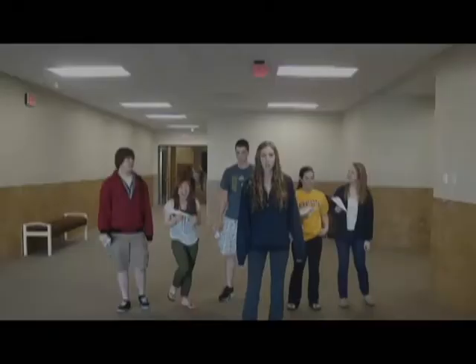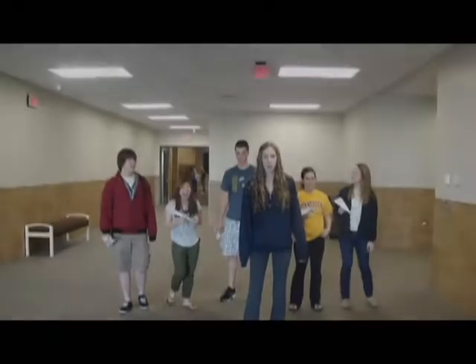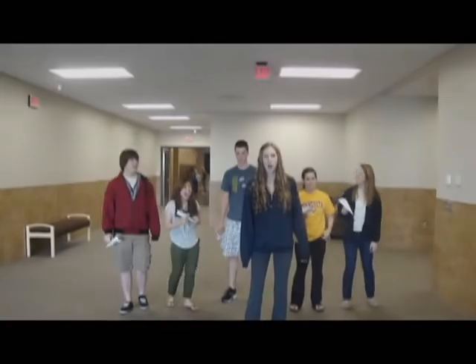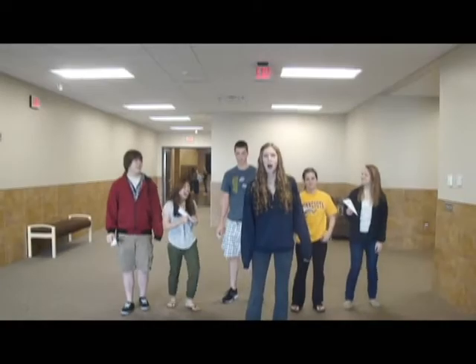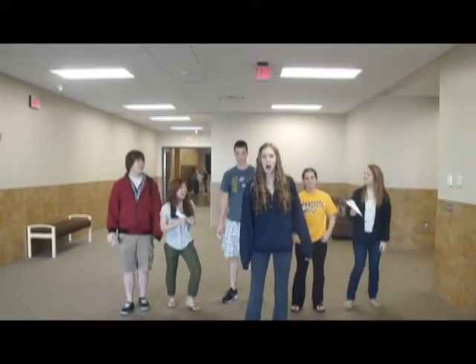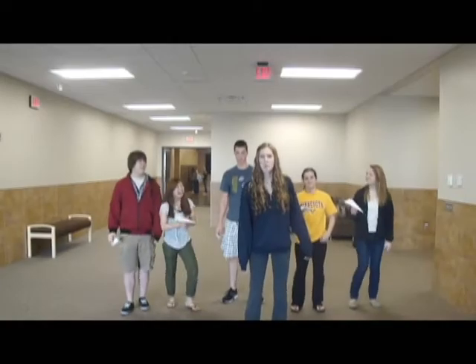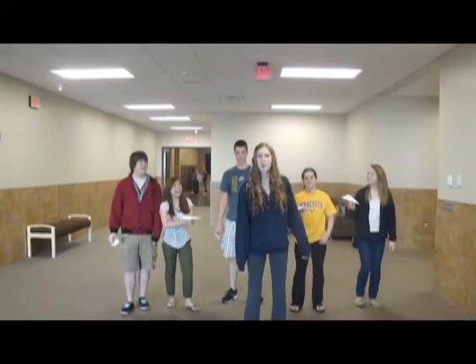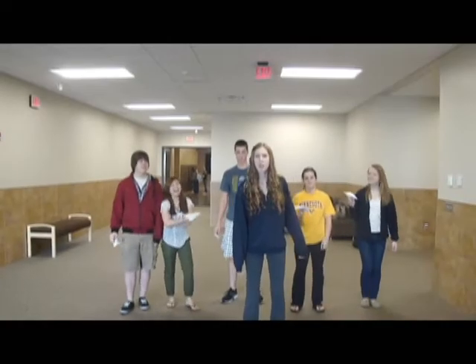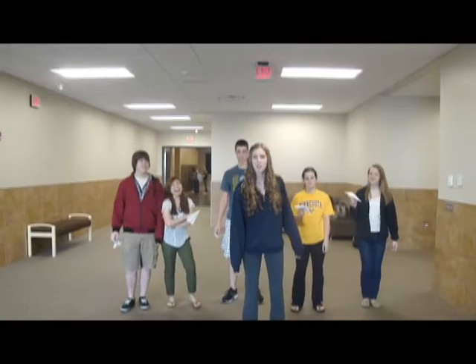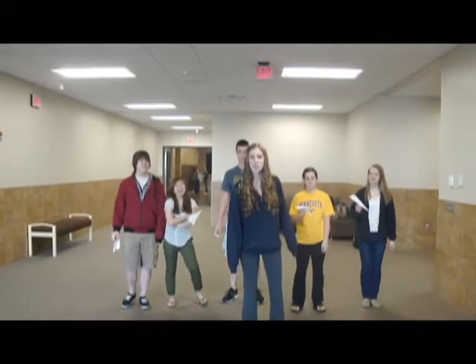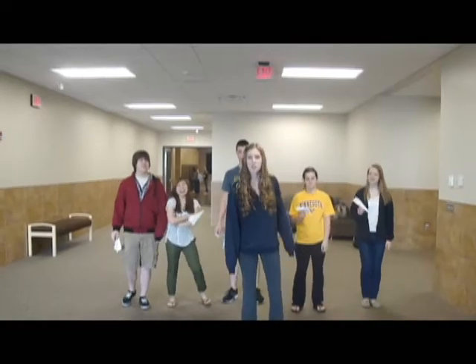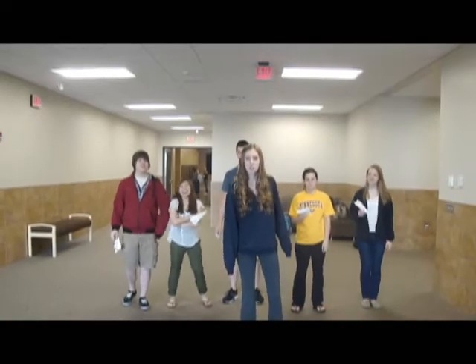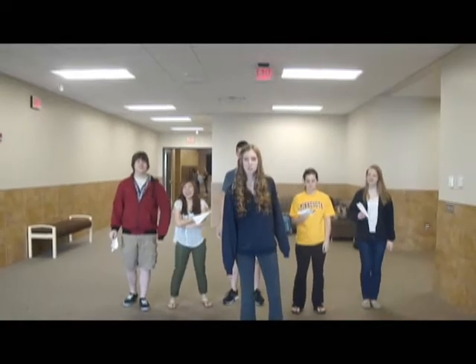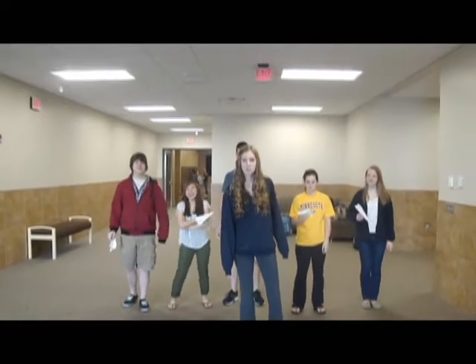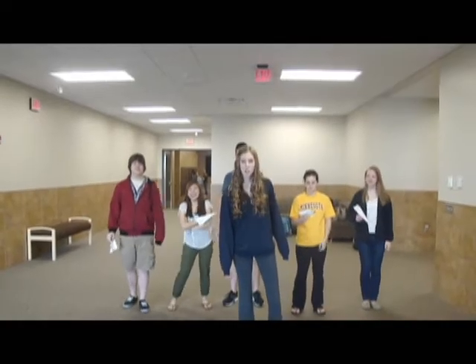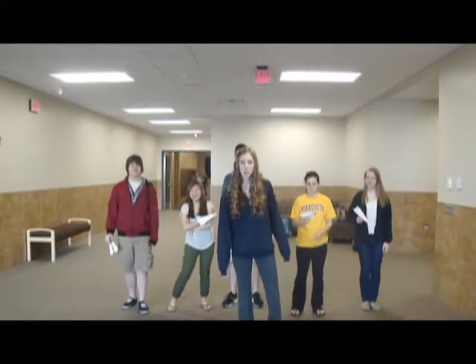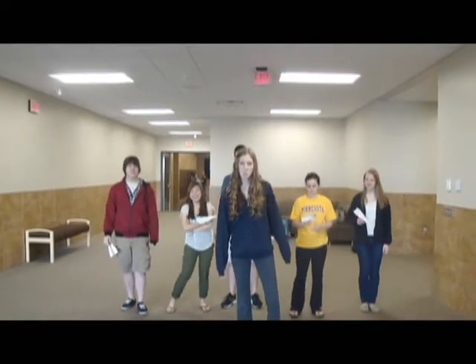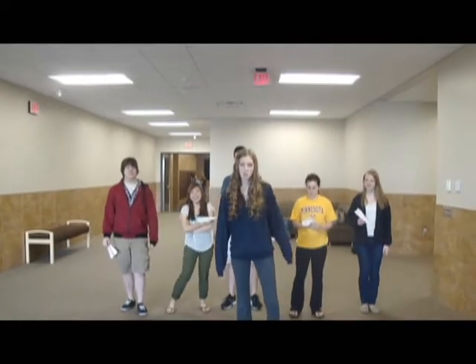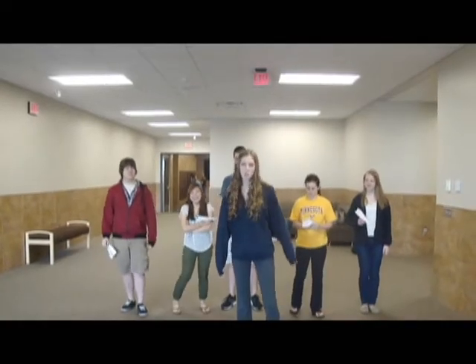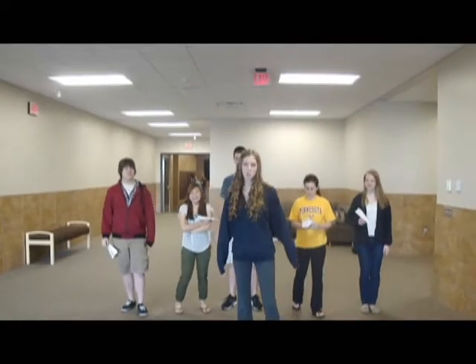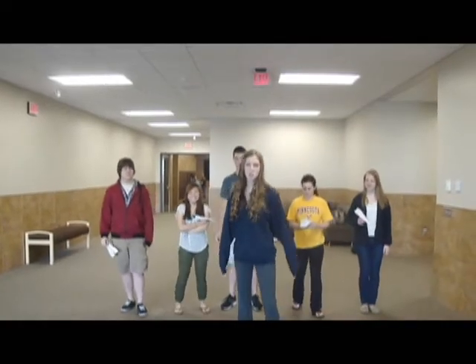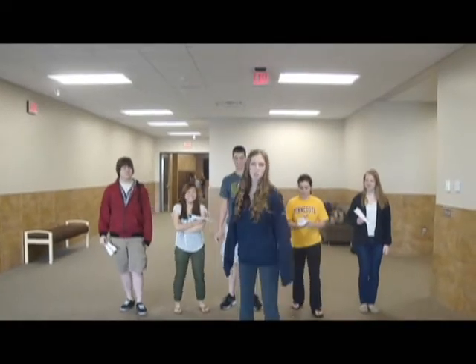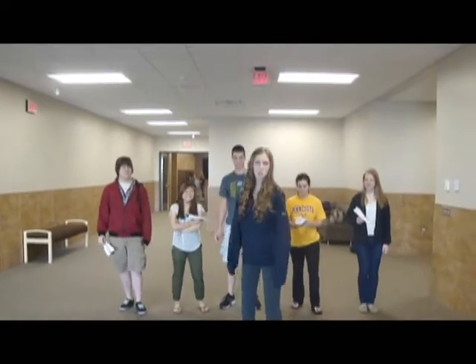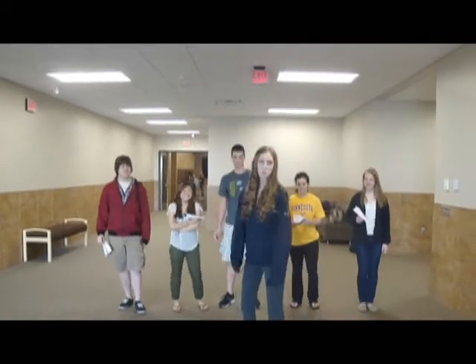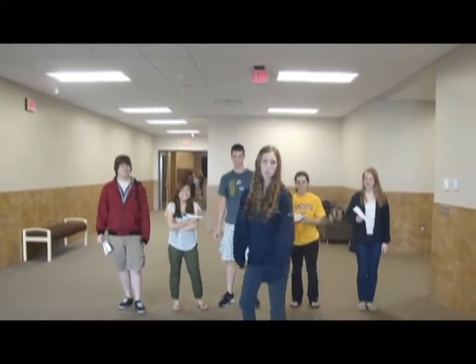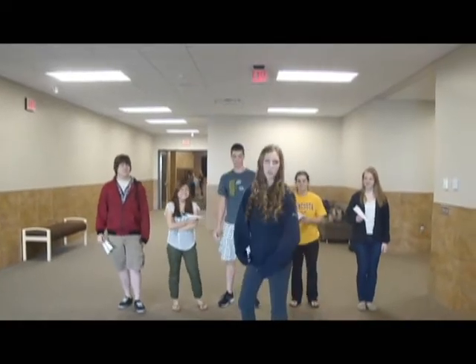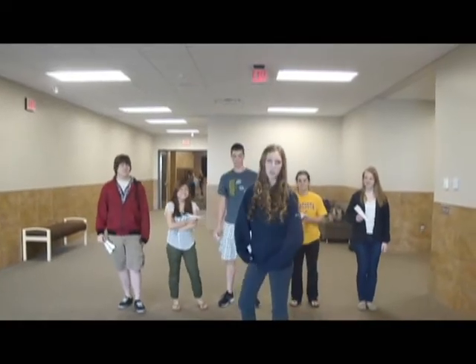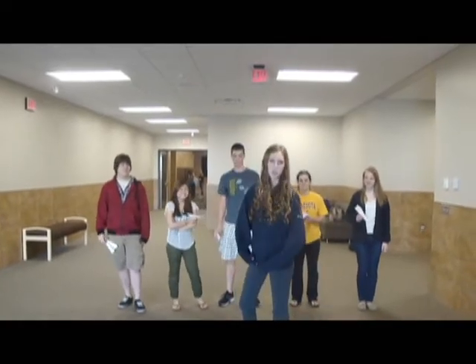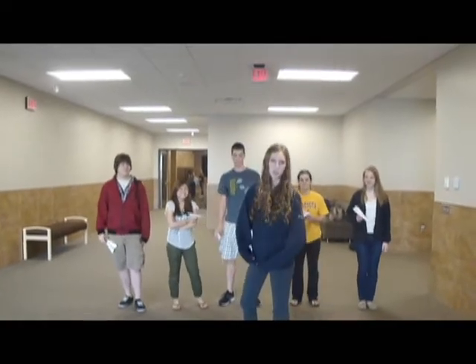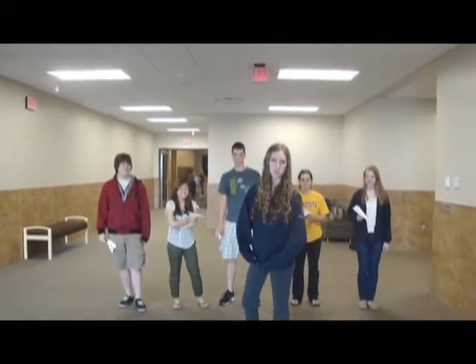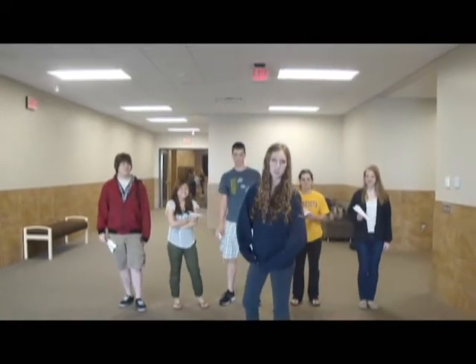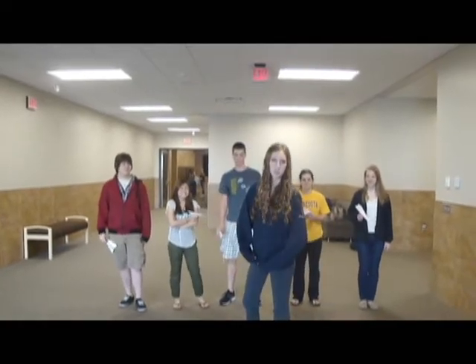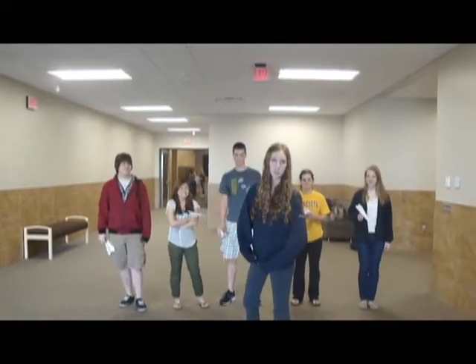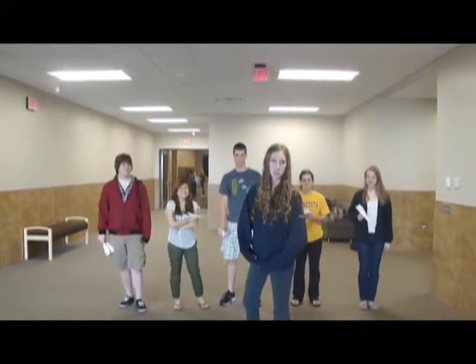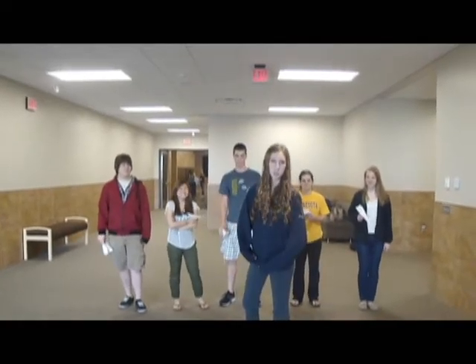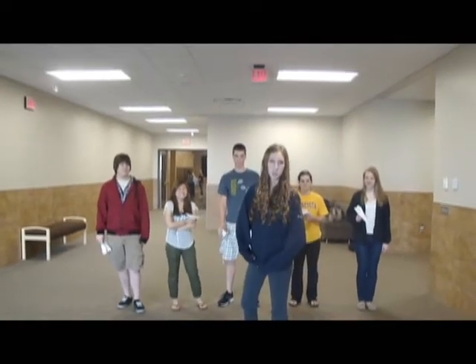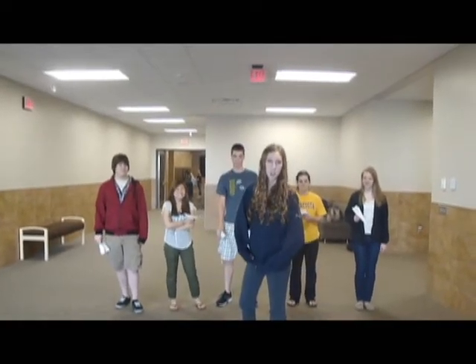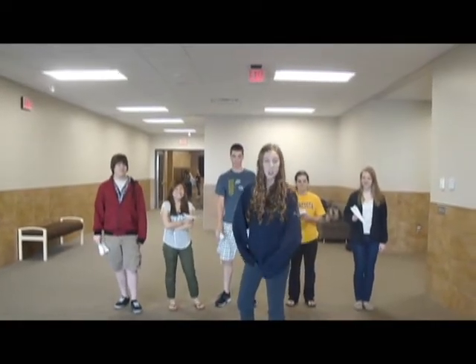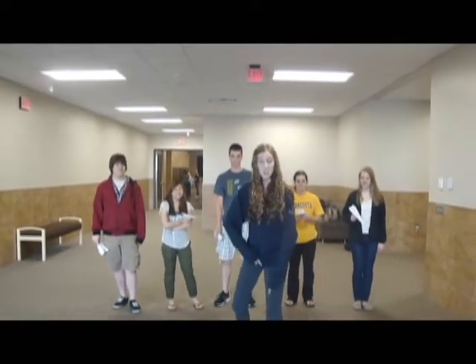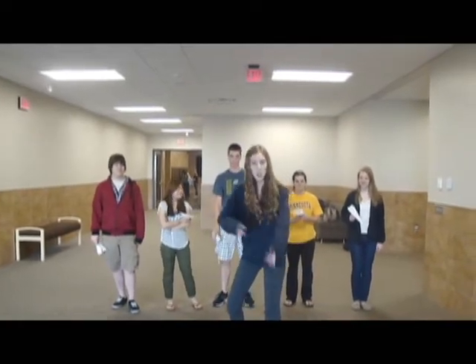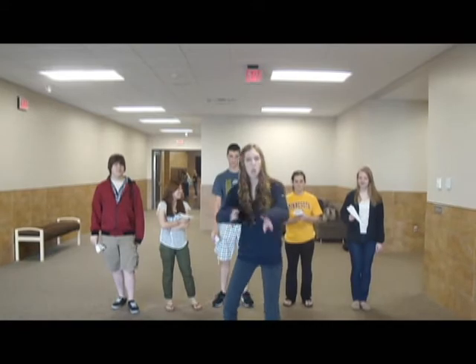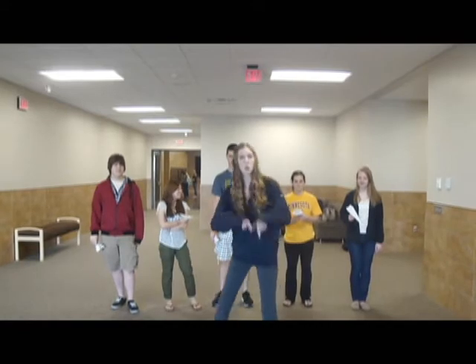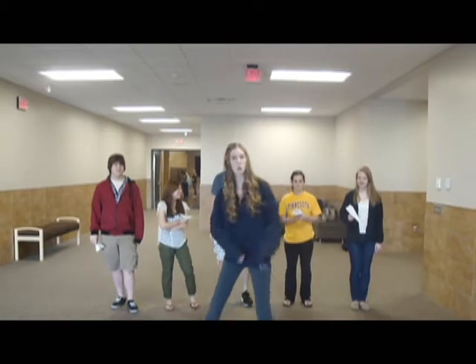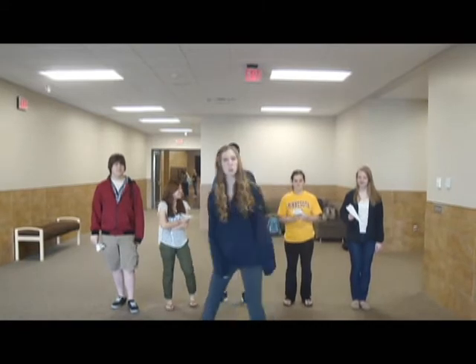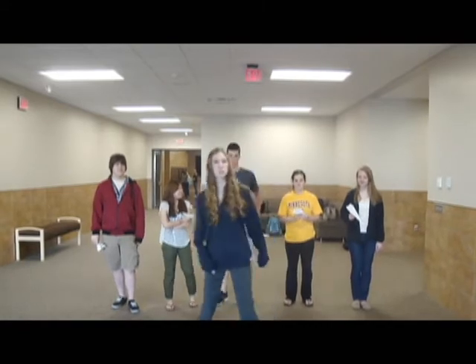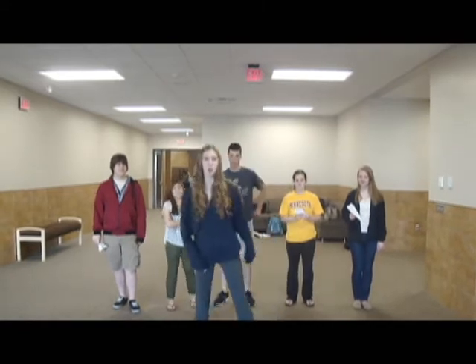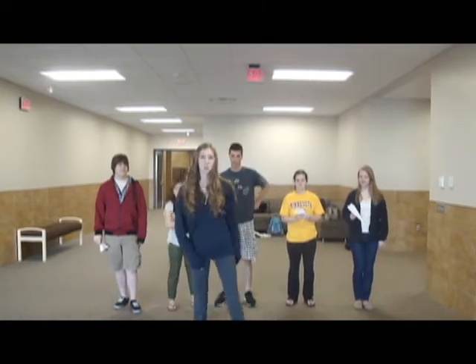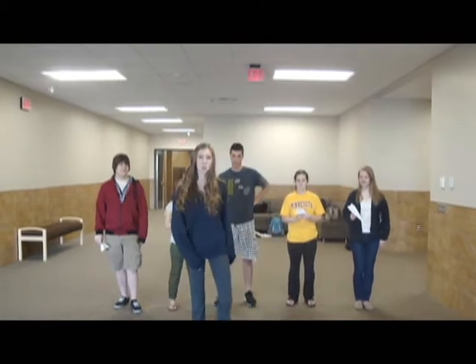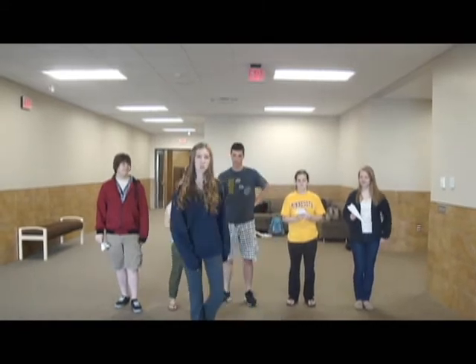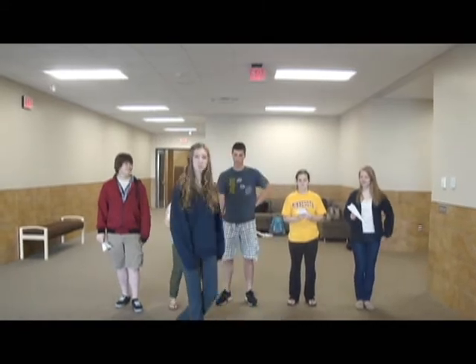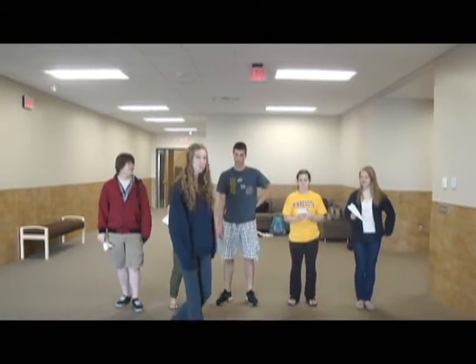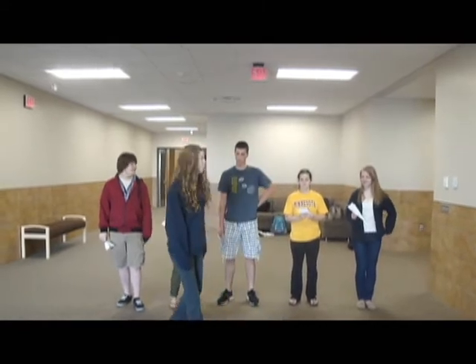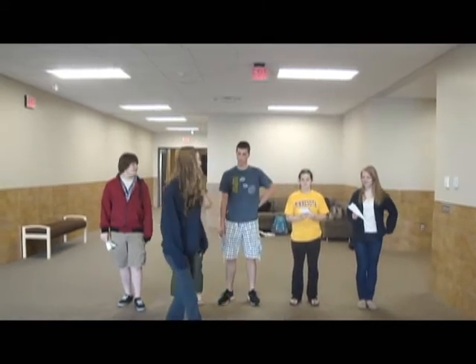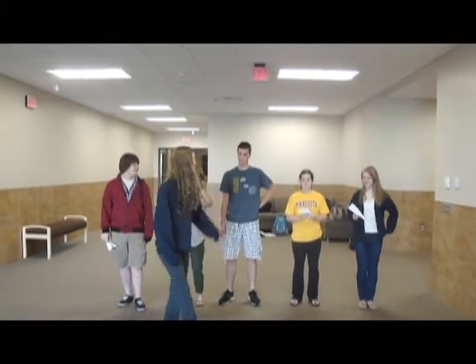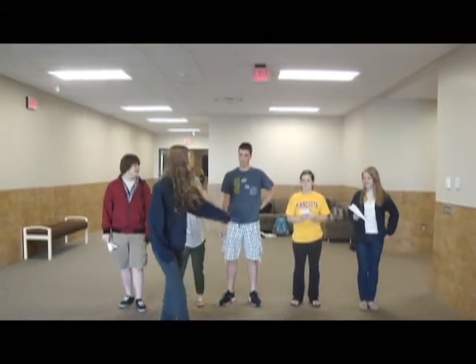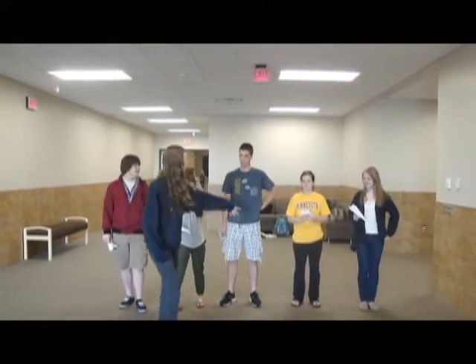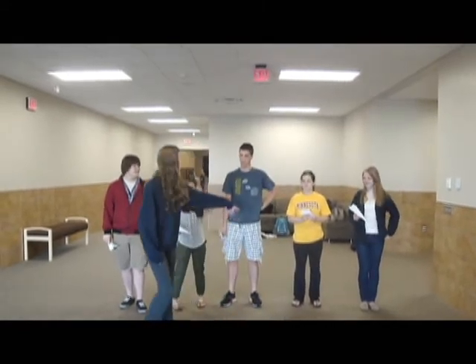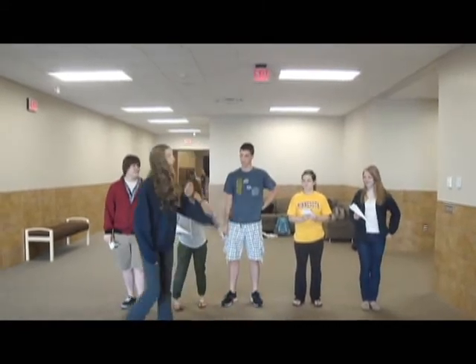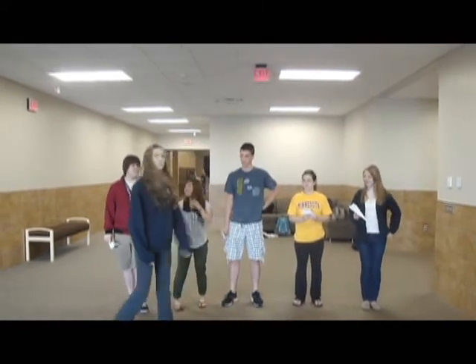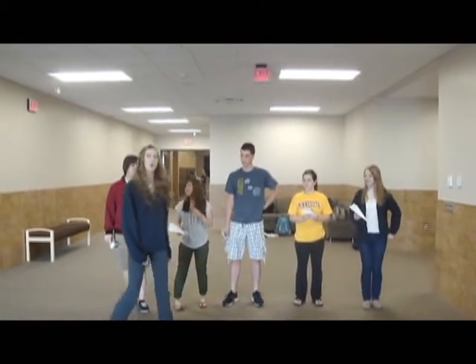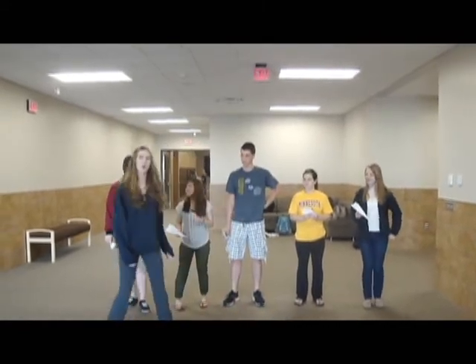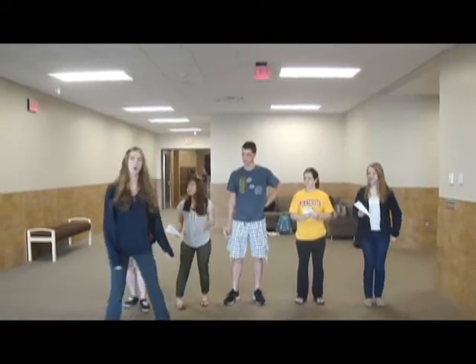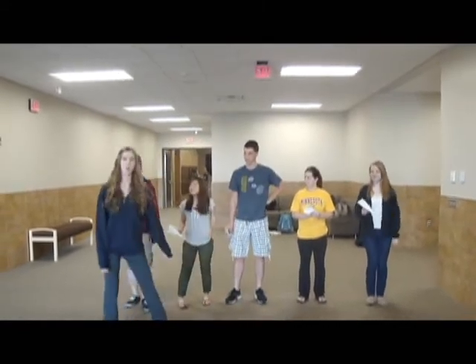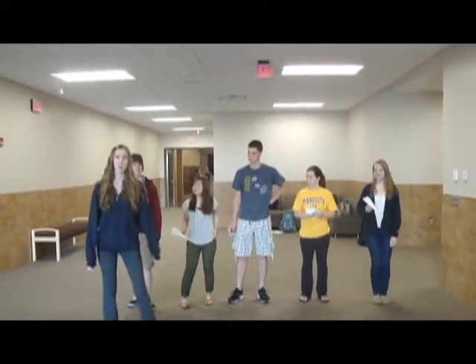I'm Hayley Jessen, and welcome to the Breathing Gym. Today we're going to start with some simple paper airplanes.